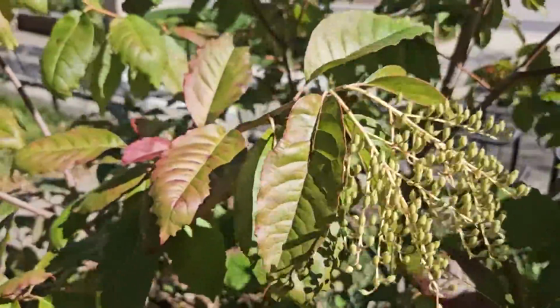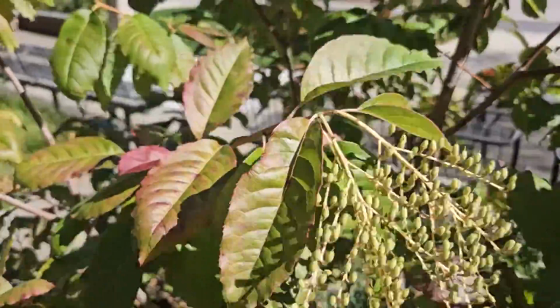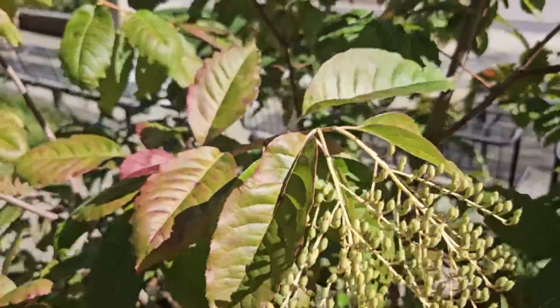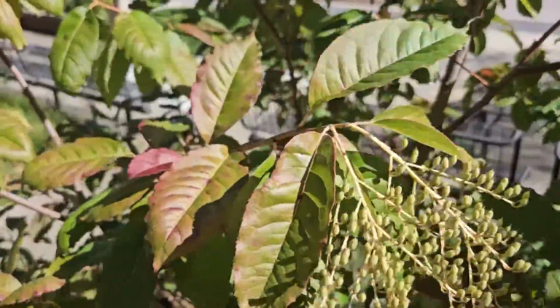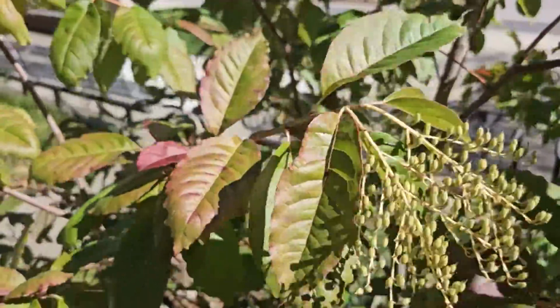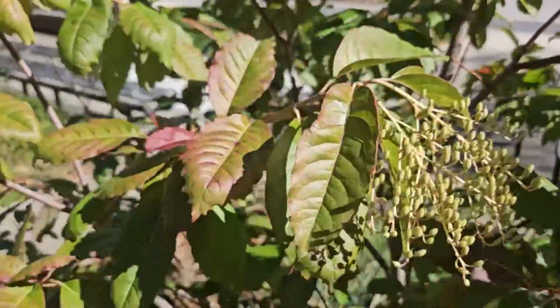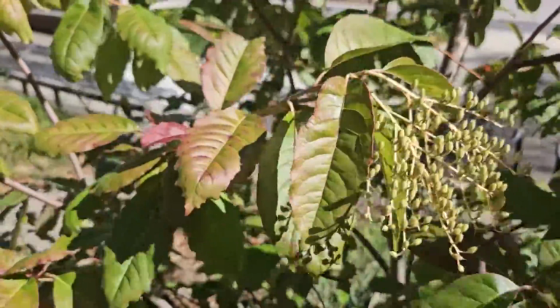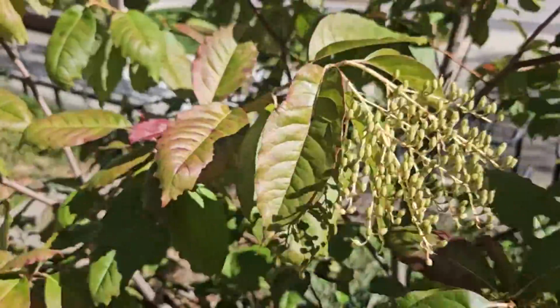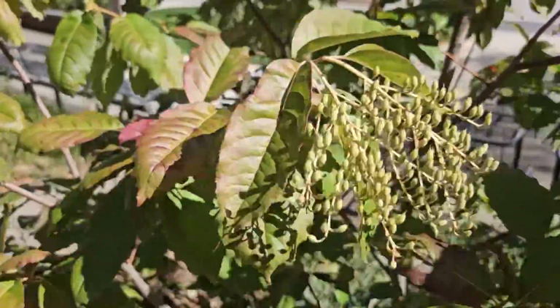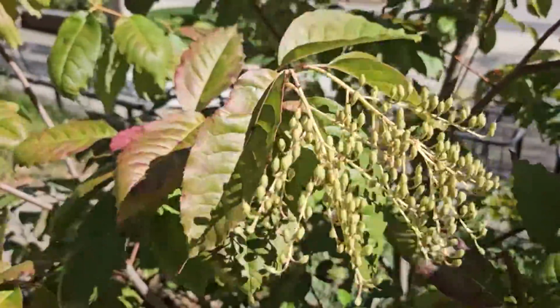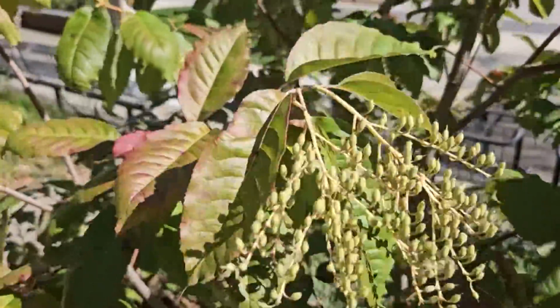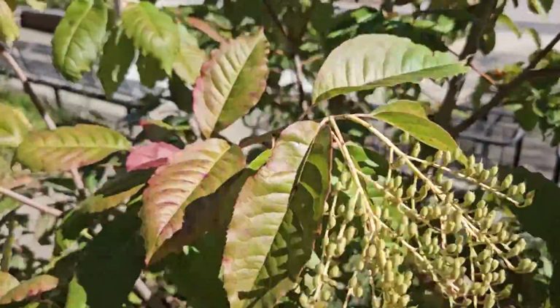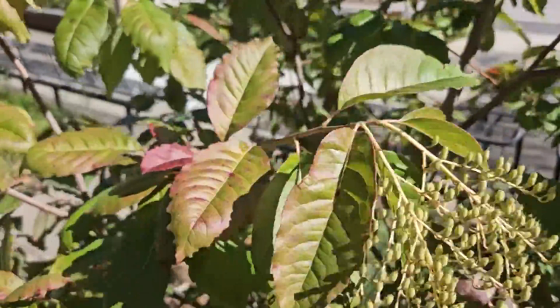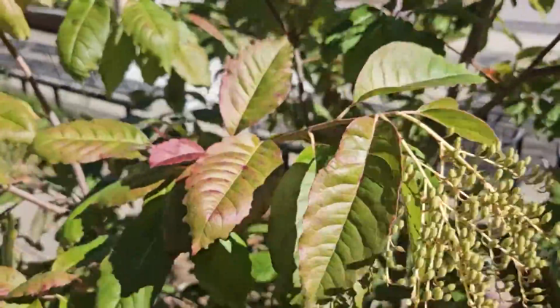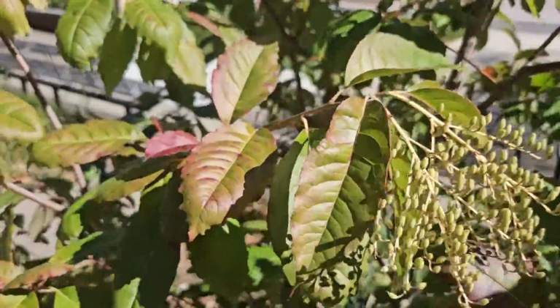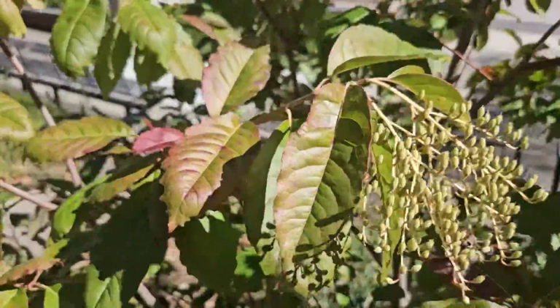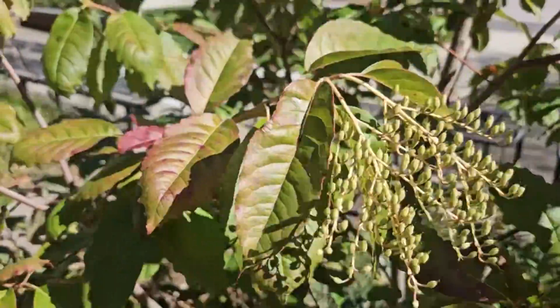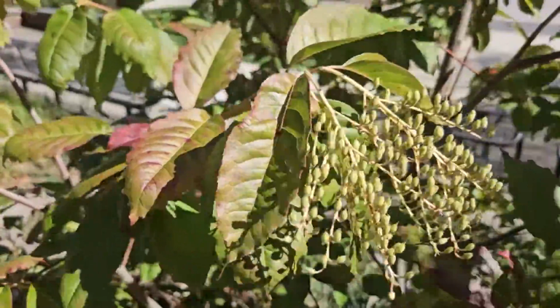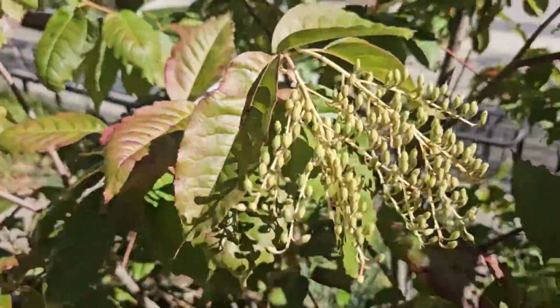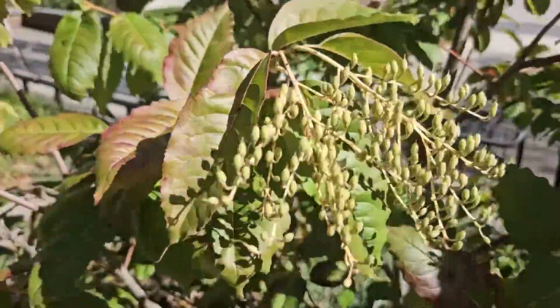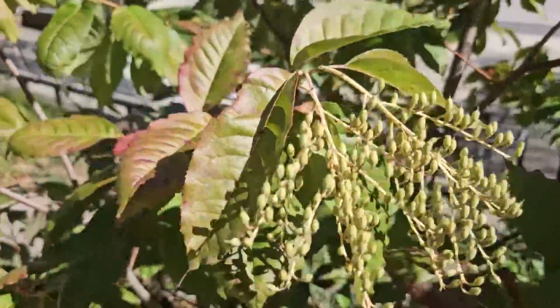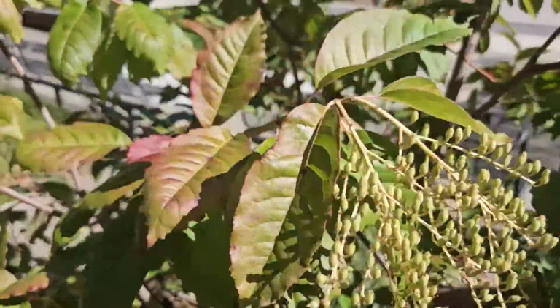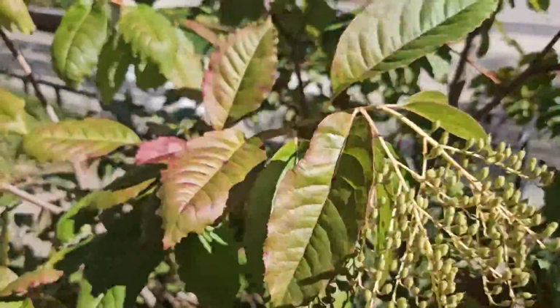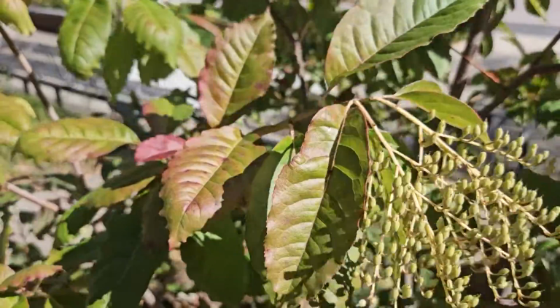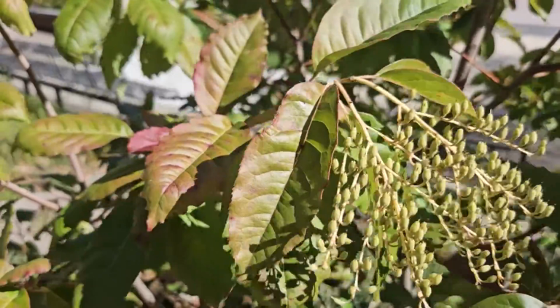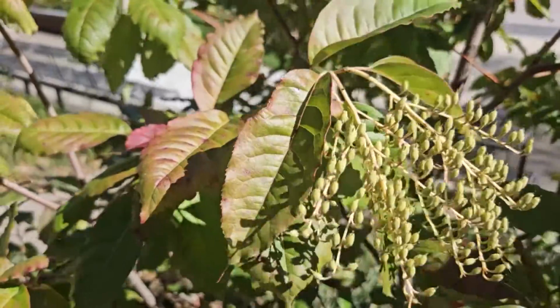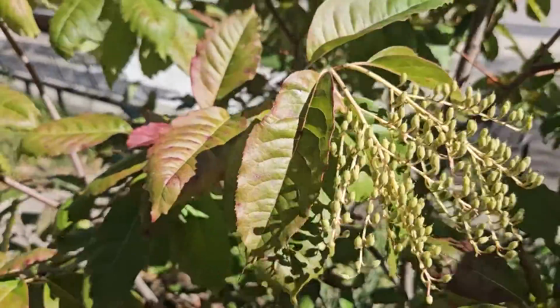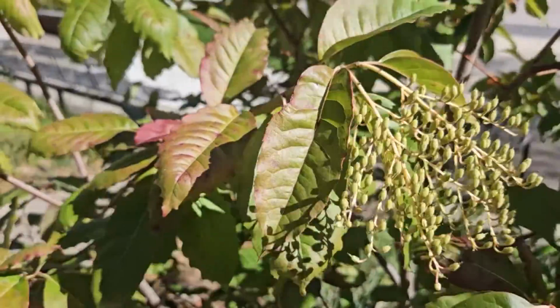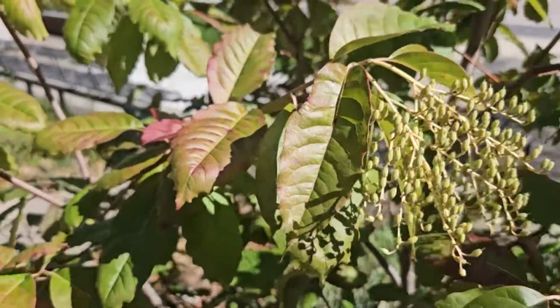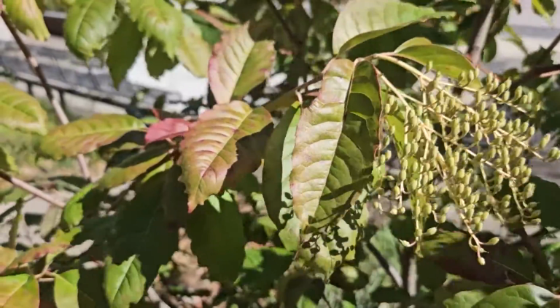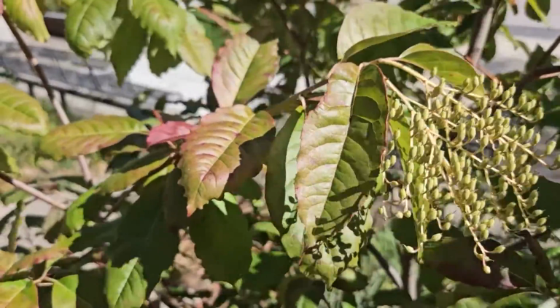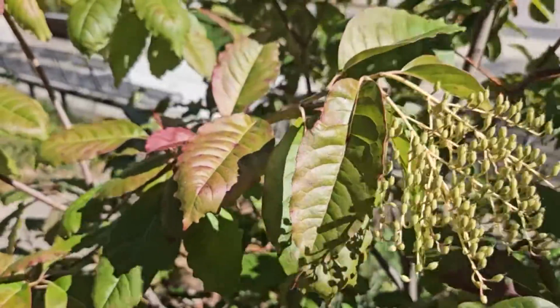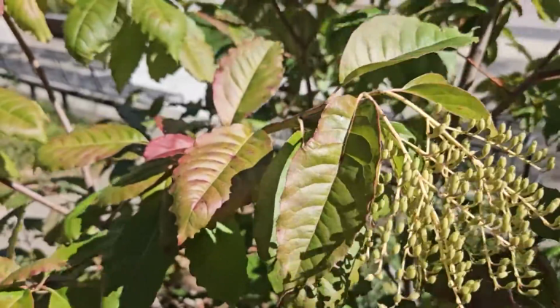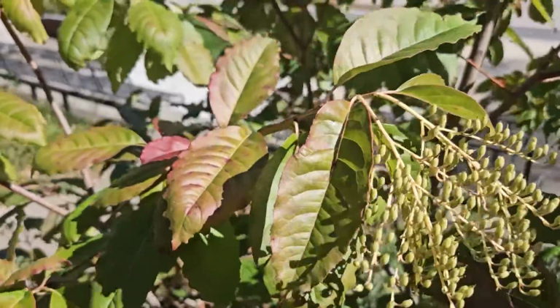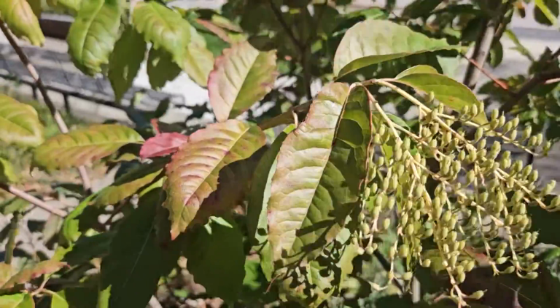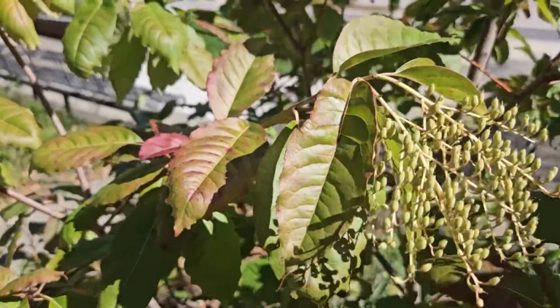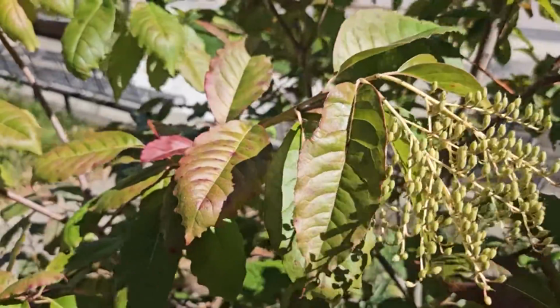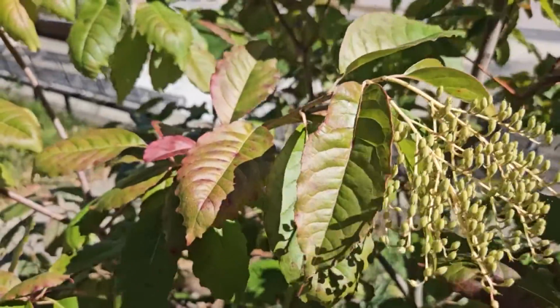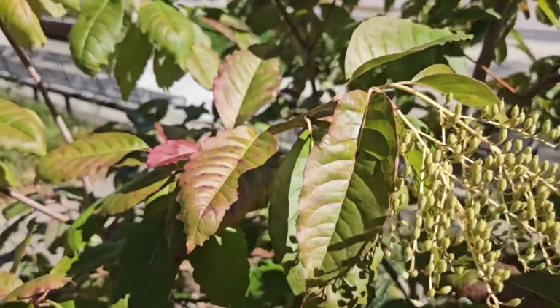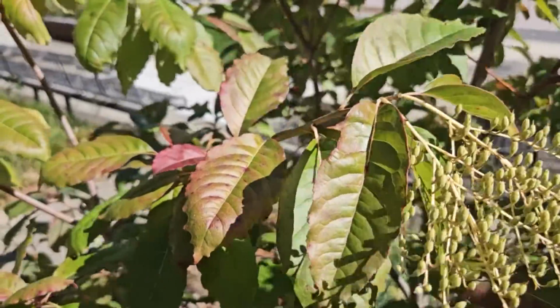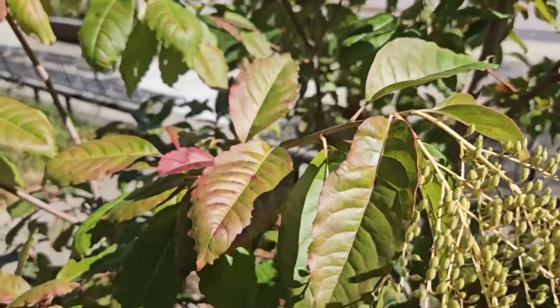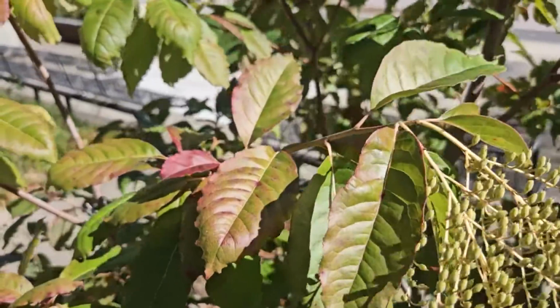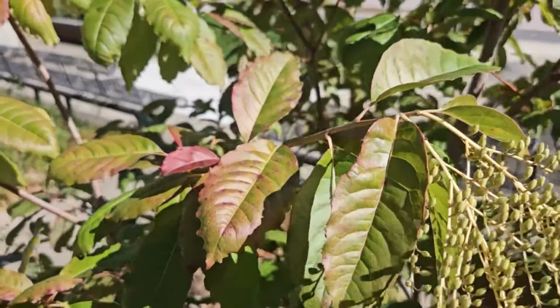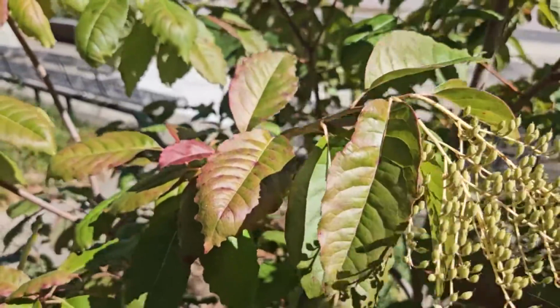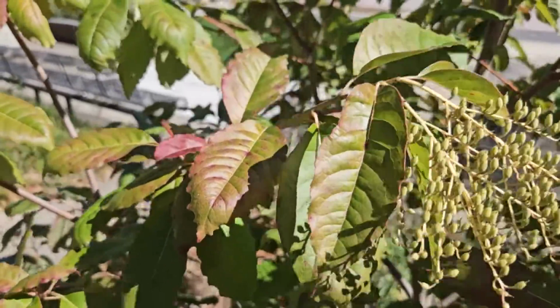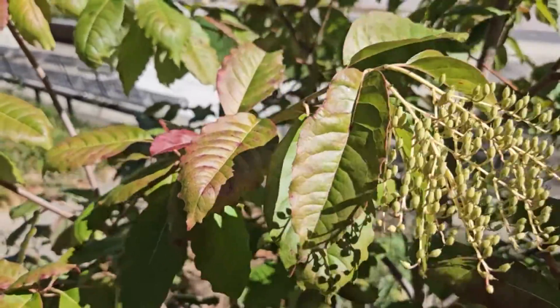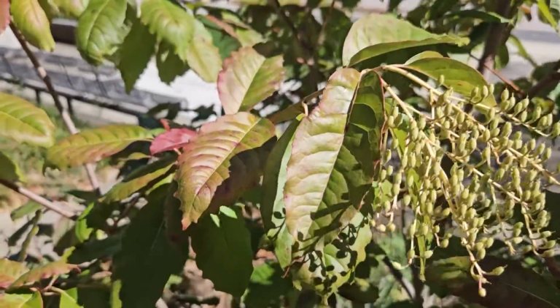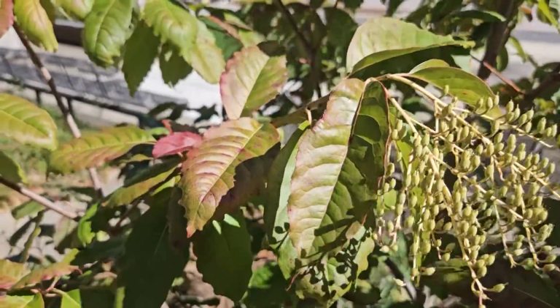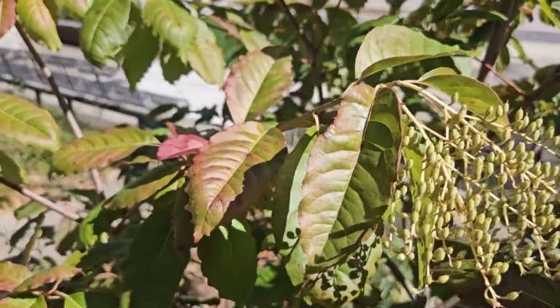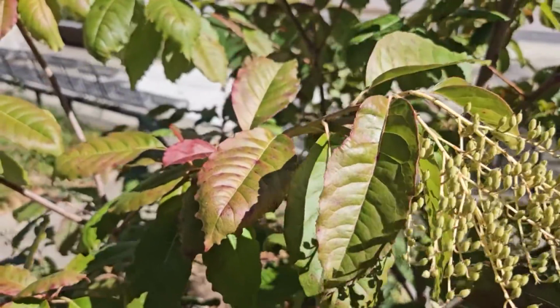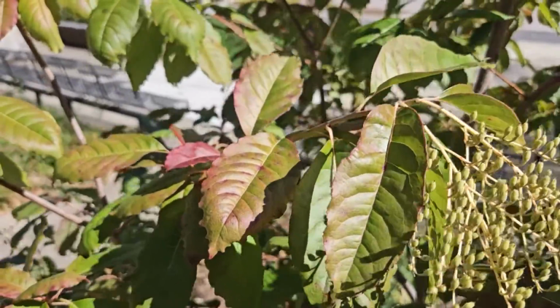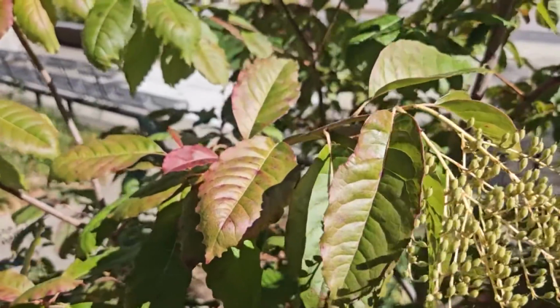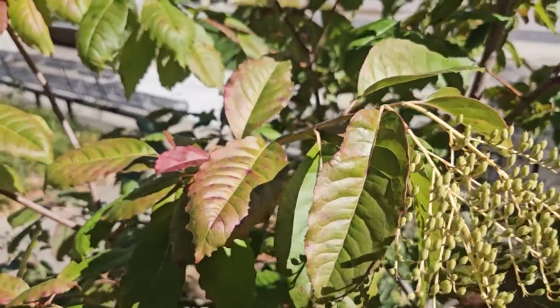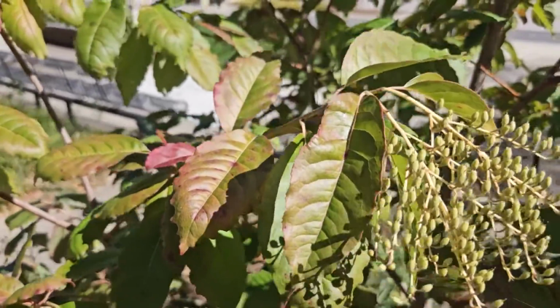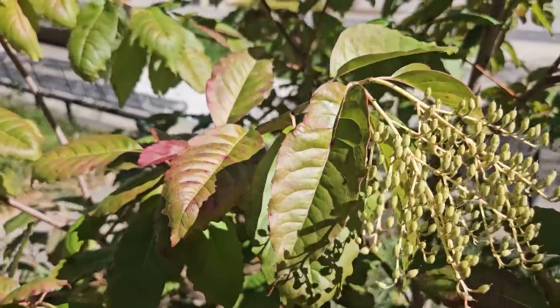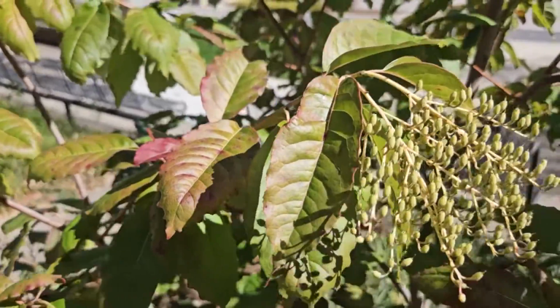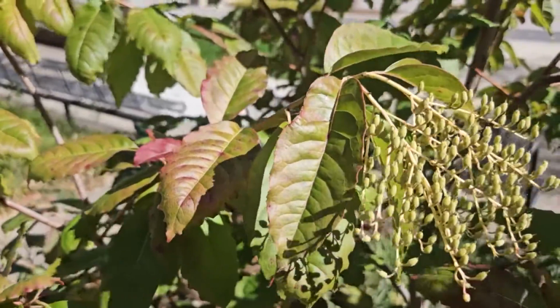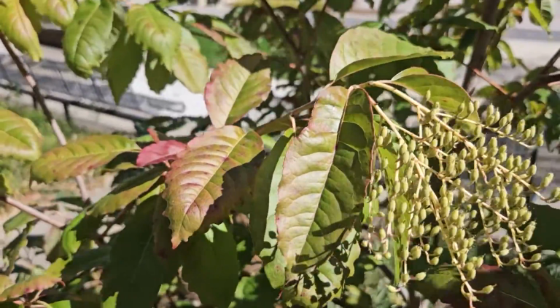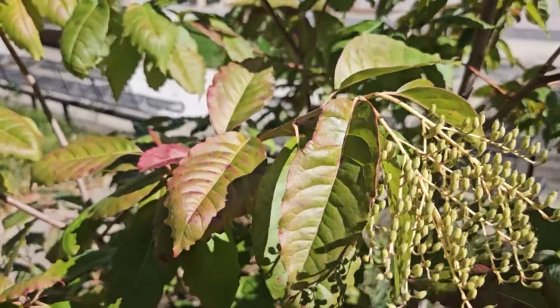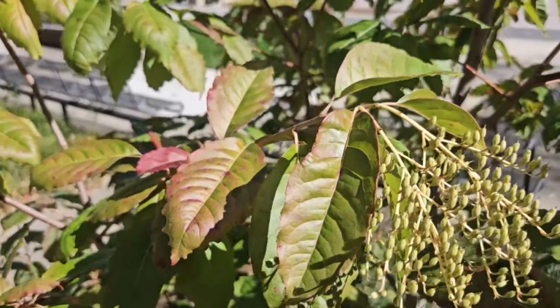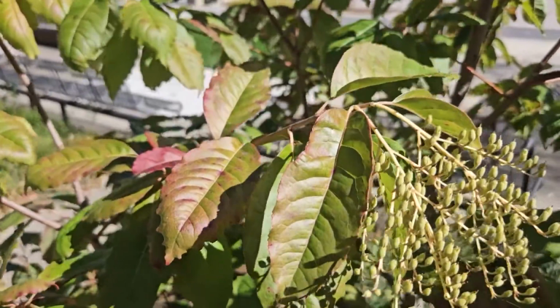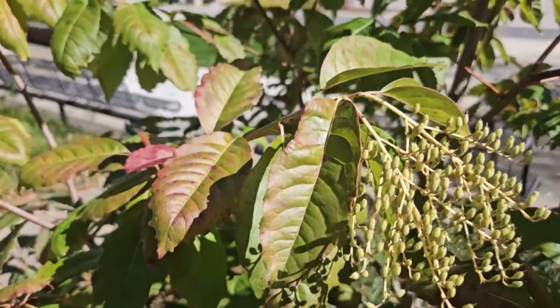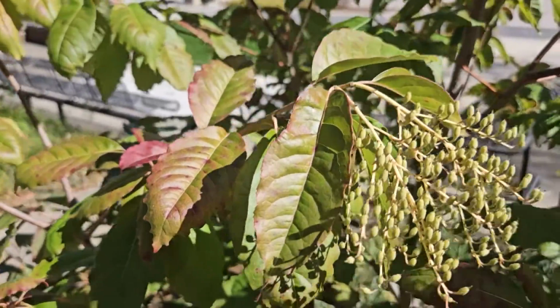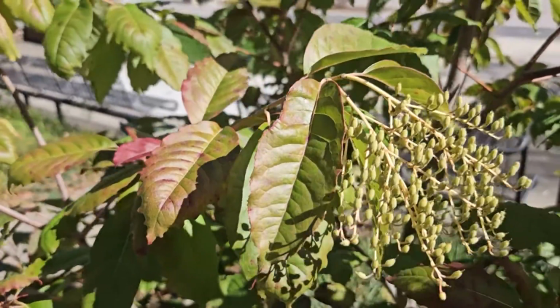Sourwood is much more common in the Appalachian mountain range but can just be found sneaking into Indiana on our southern boundary across the Ohio River.